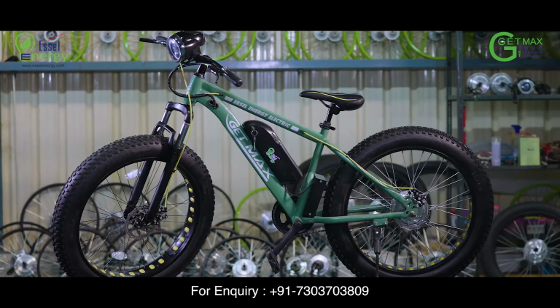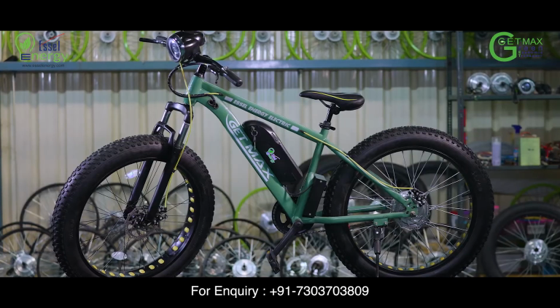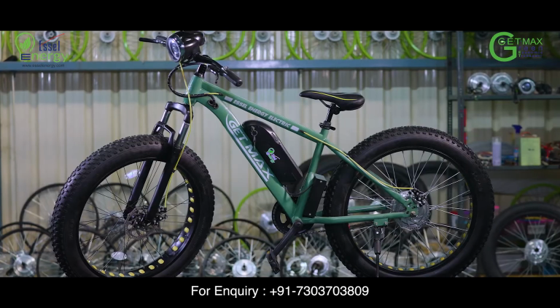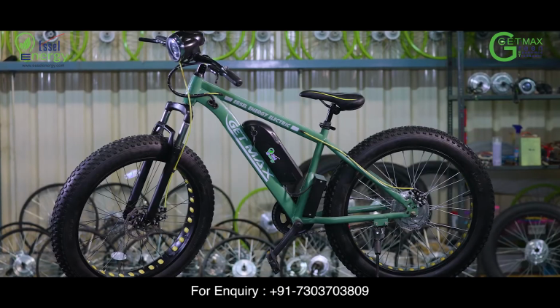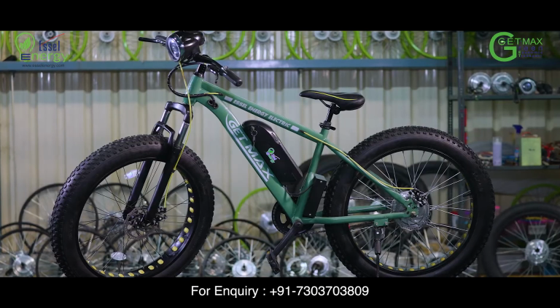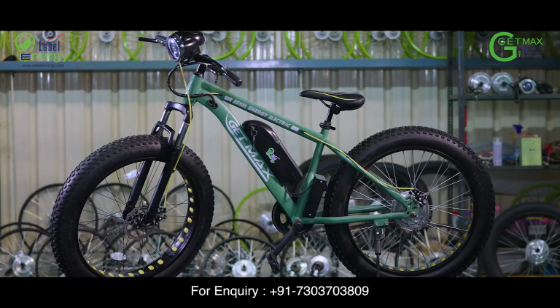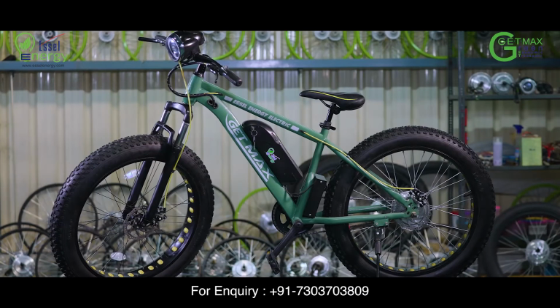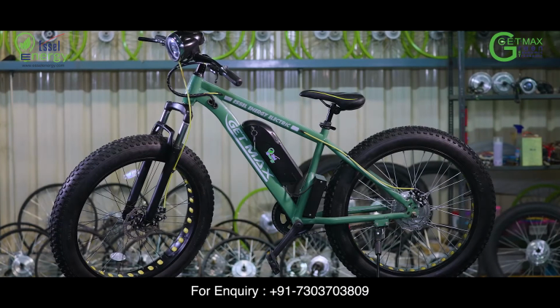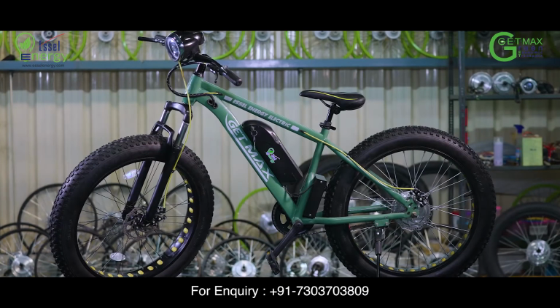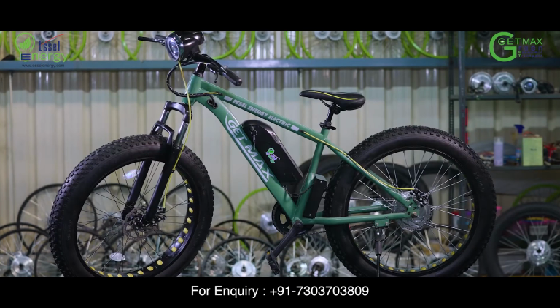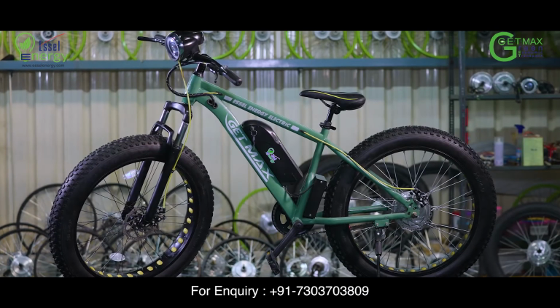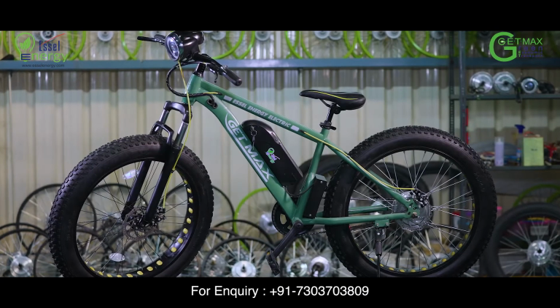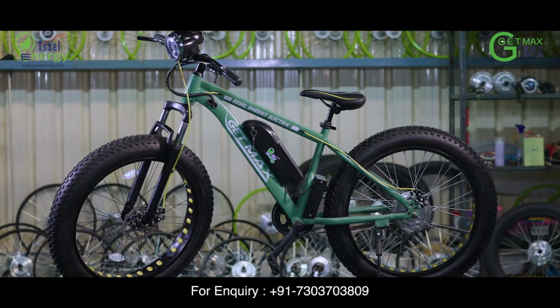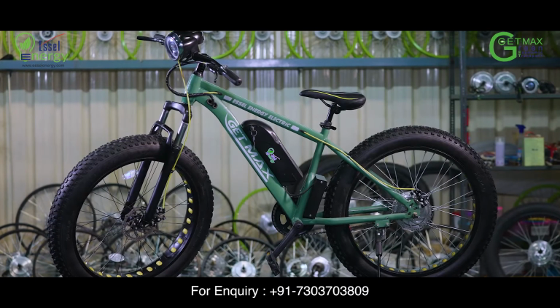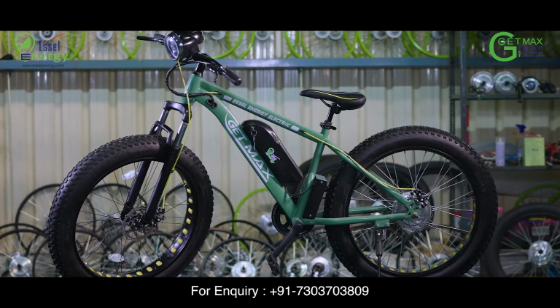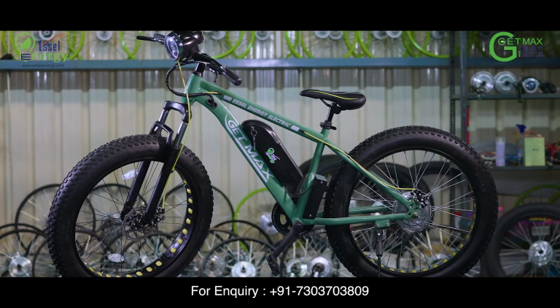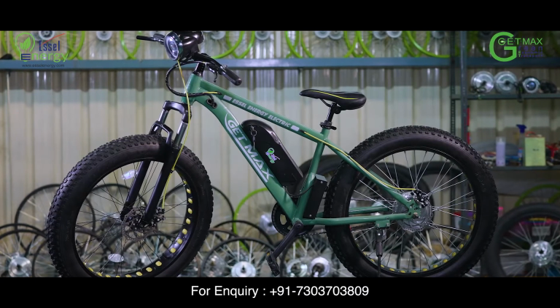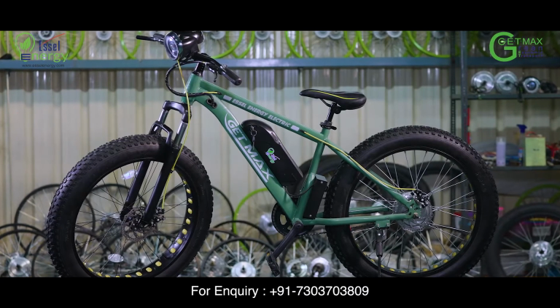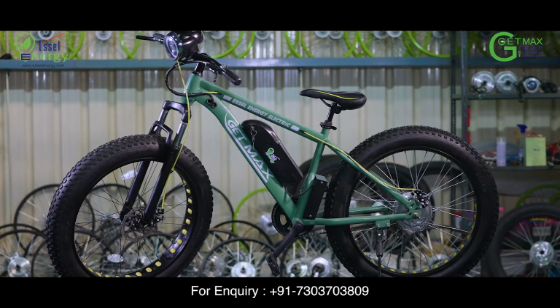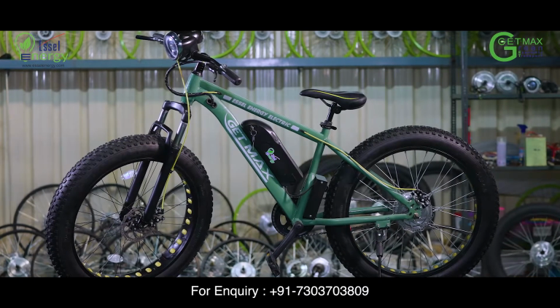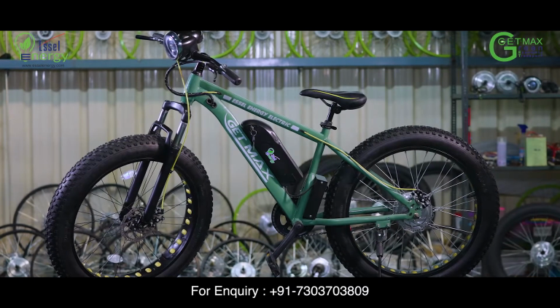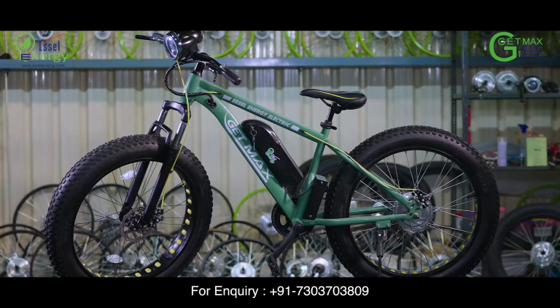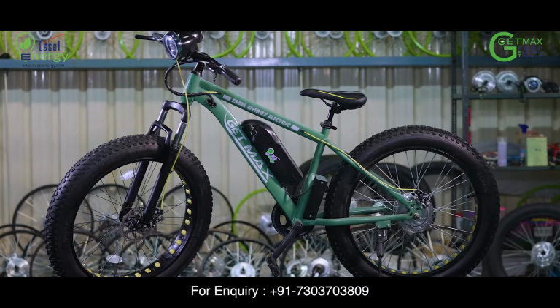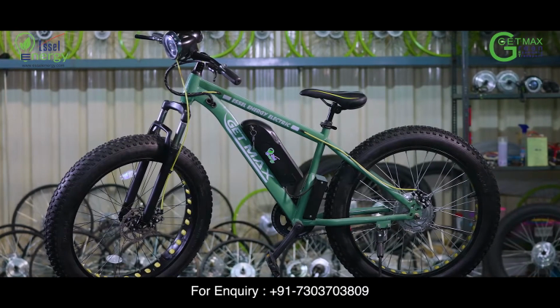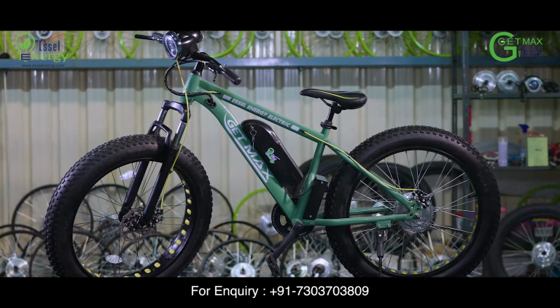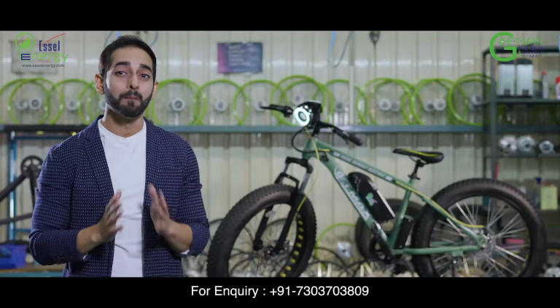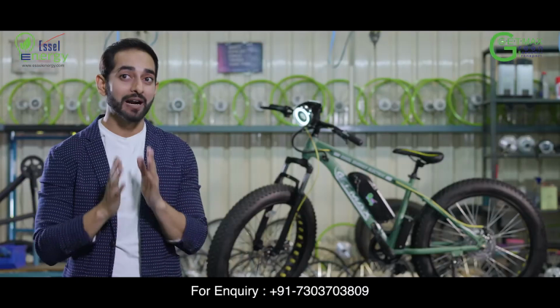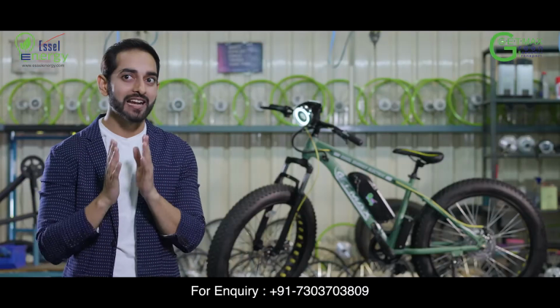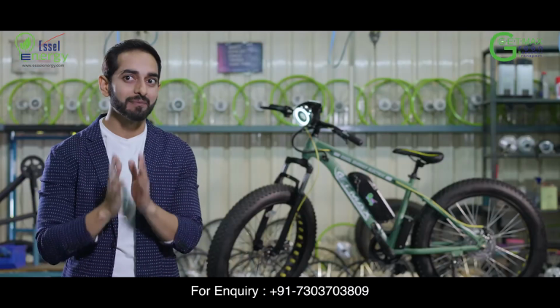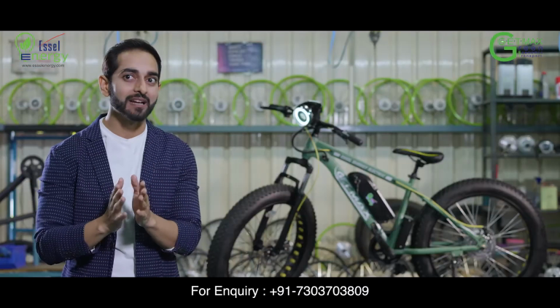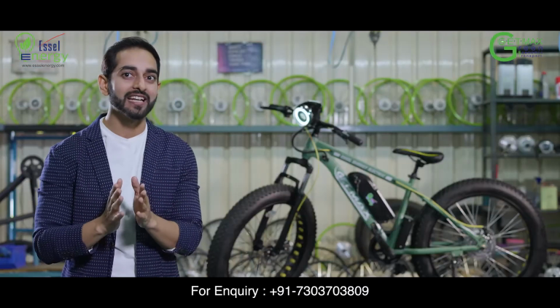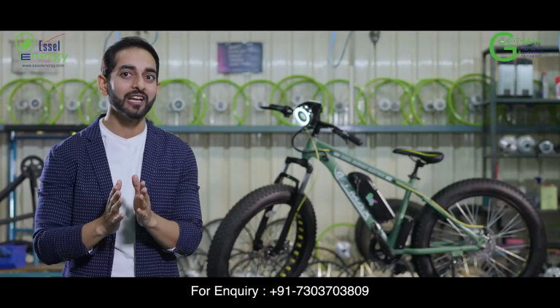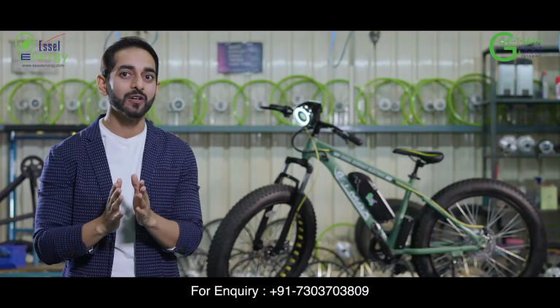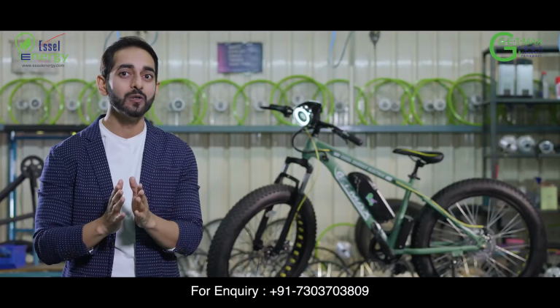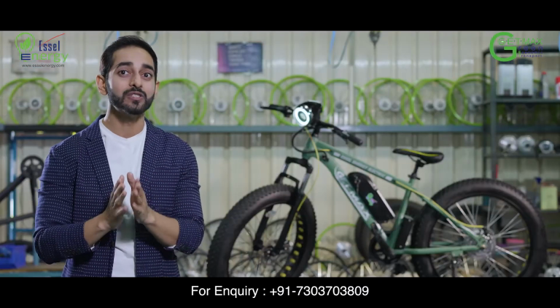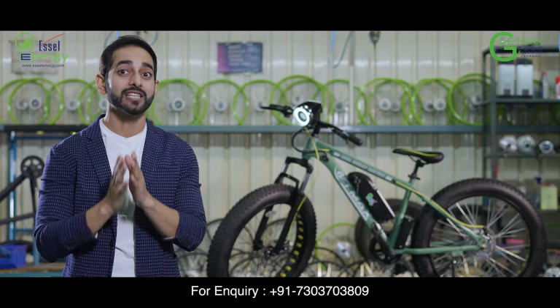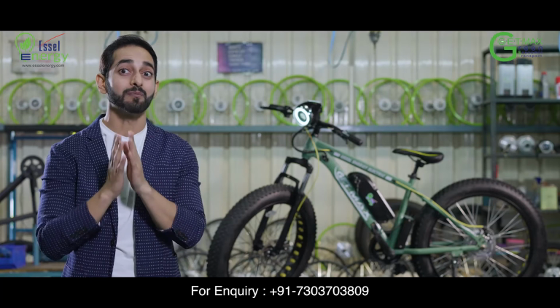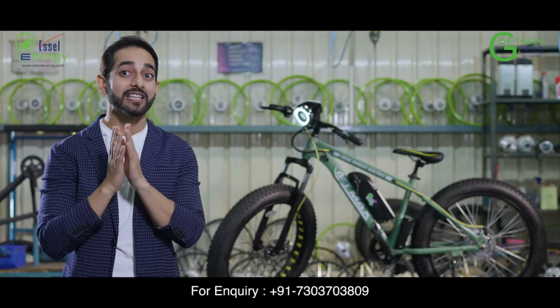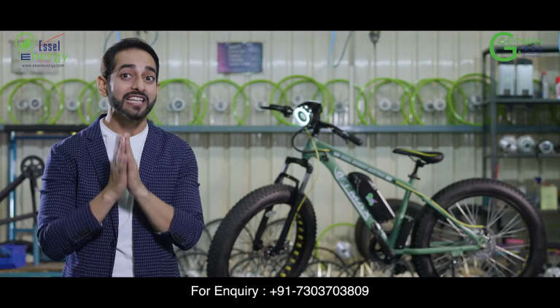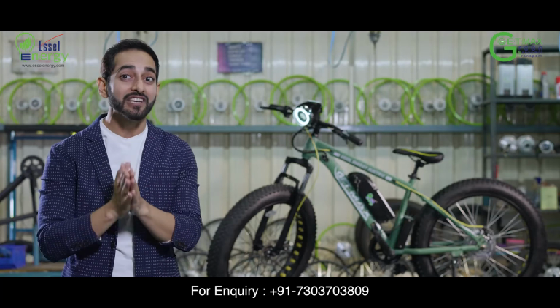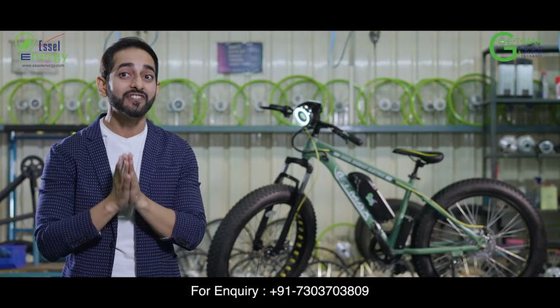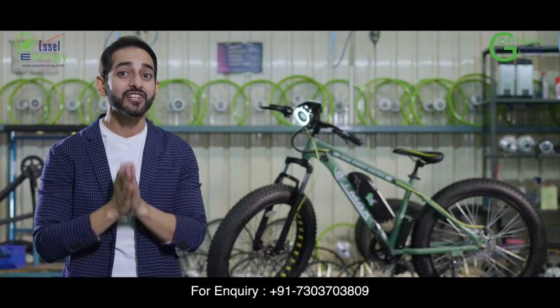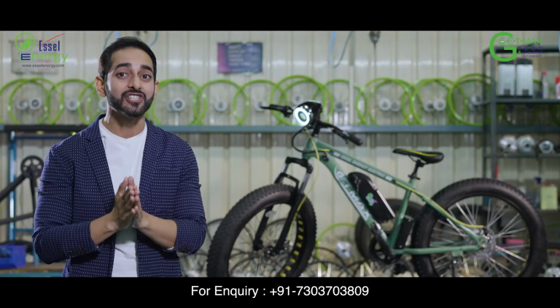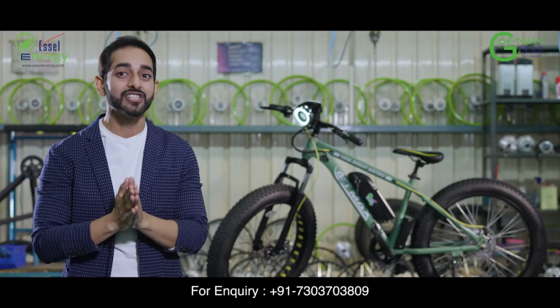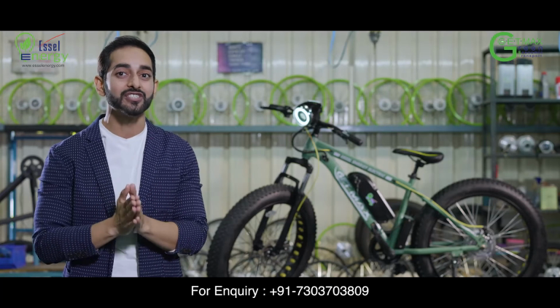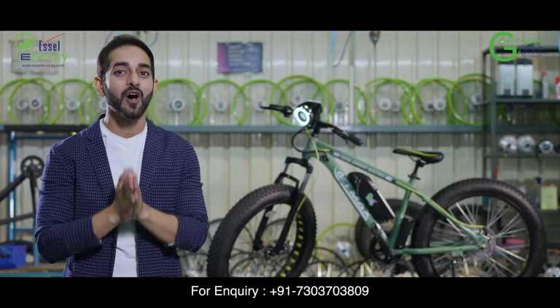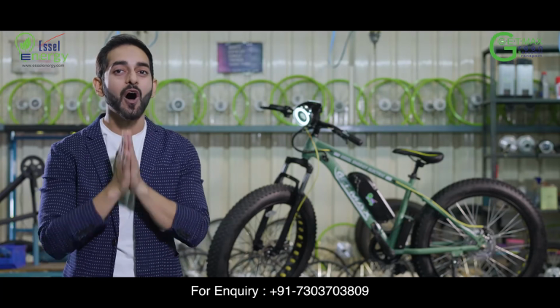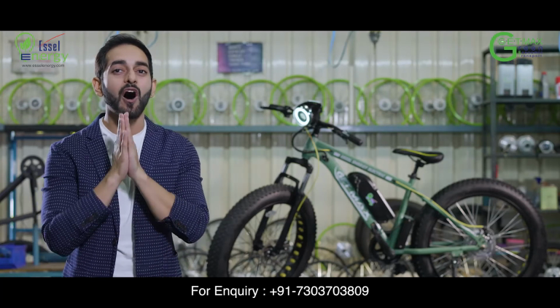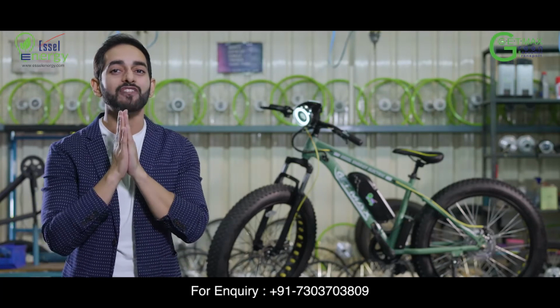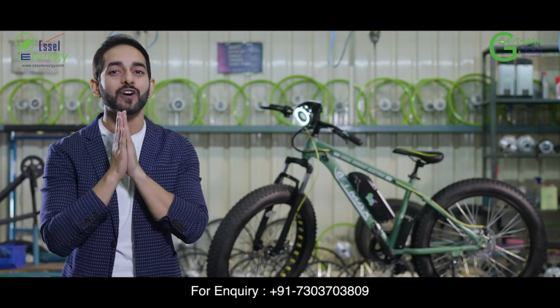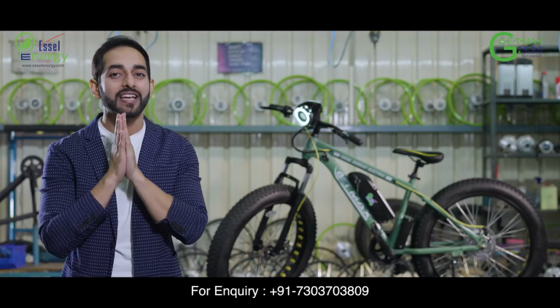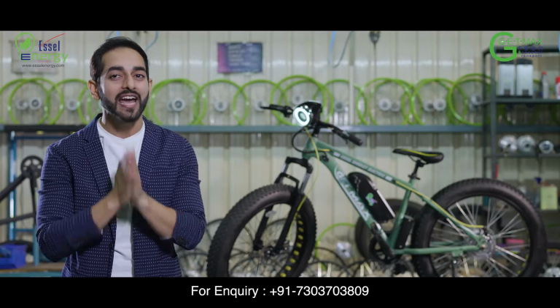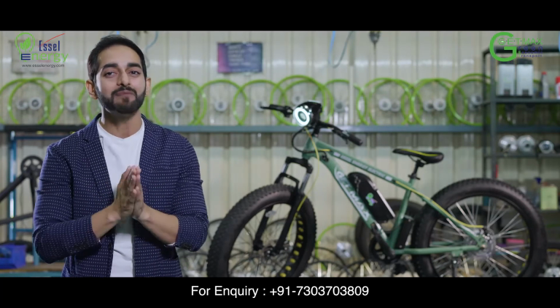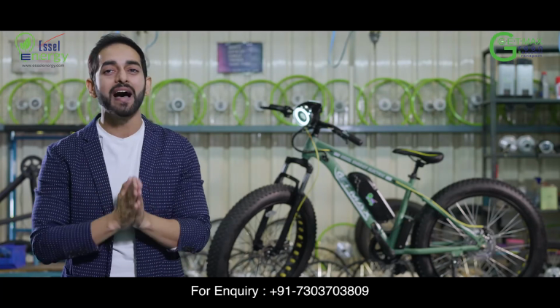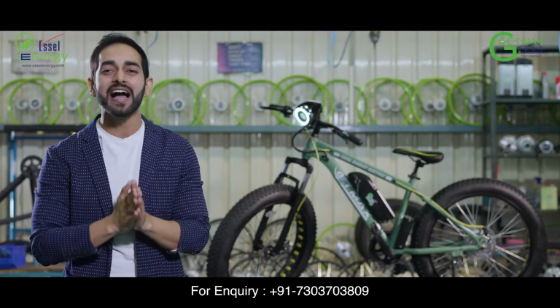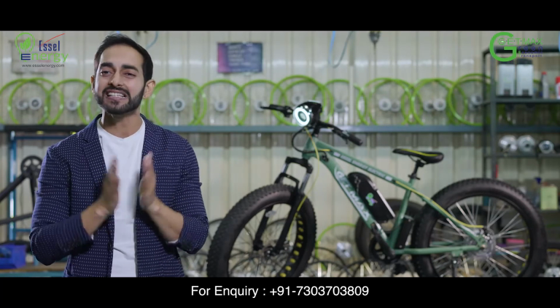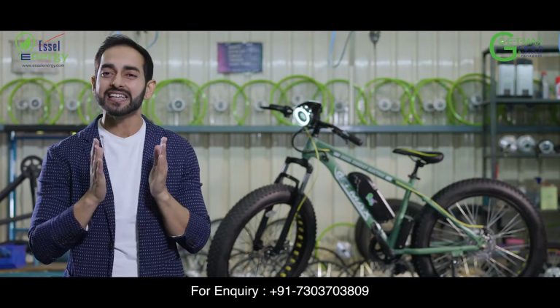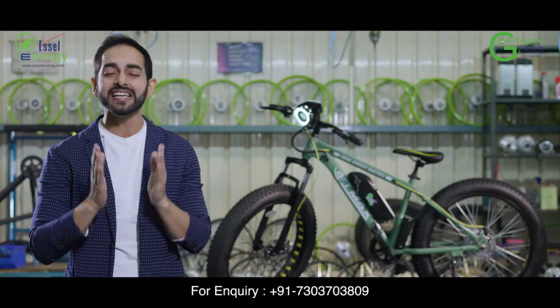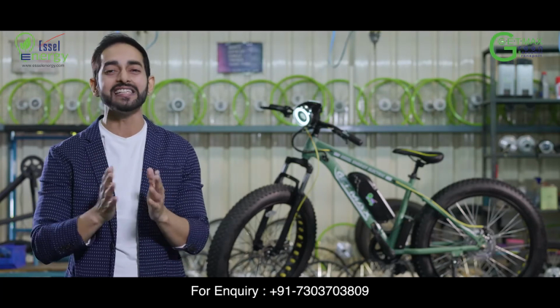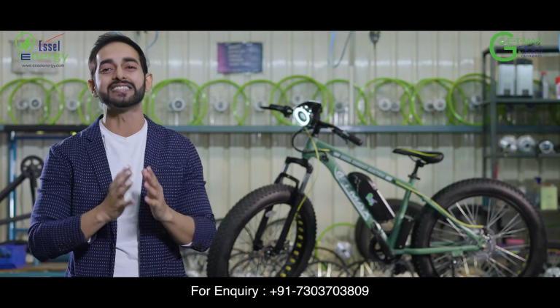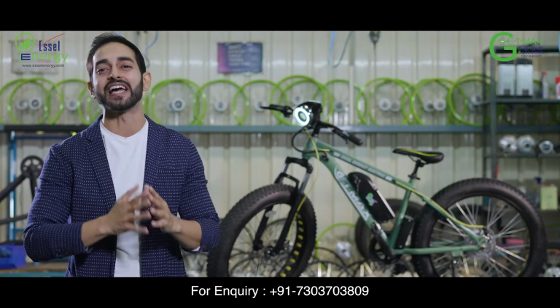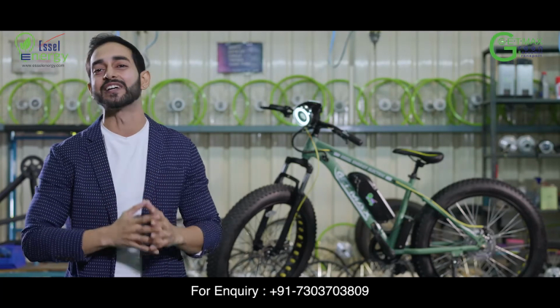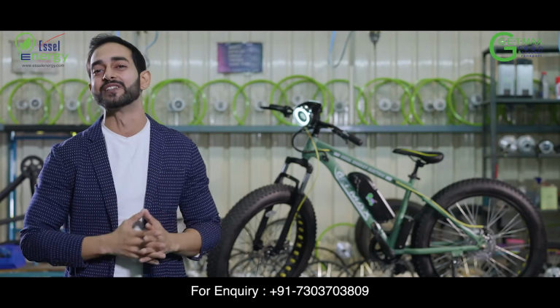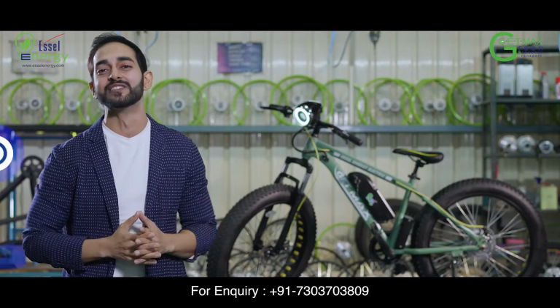Your GetMAX is ready for use. But let me tell you some key features of your GetMAX E-Cycle.